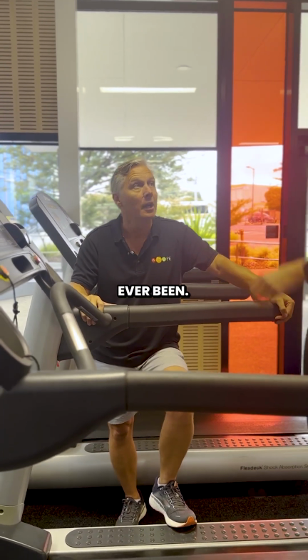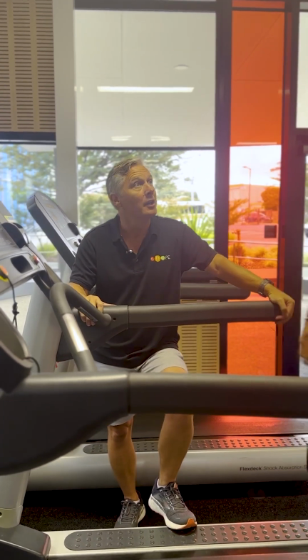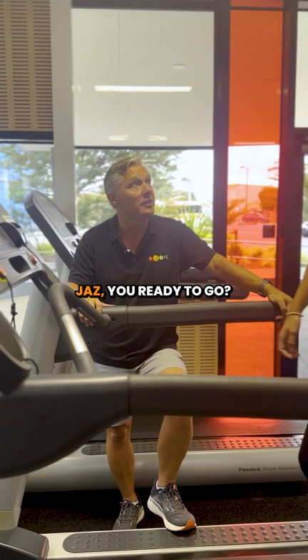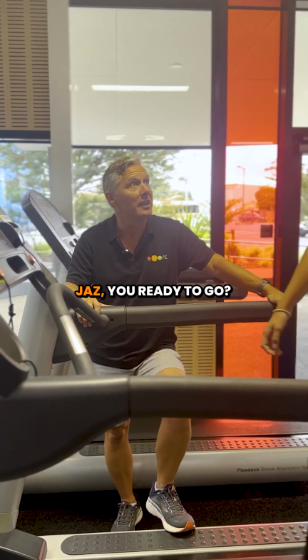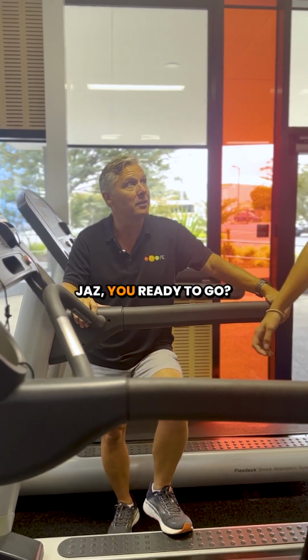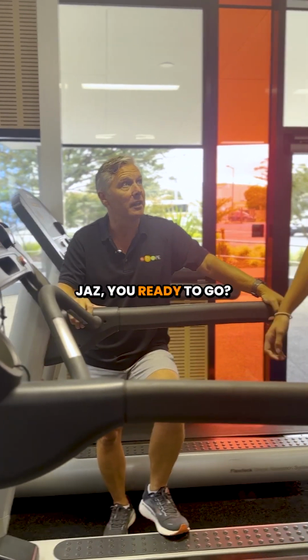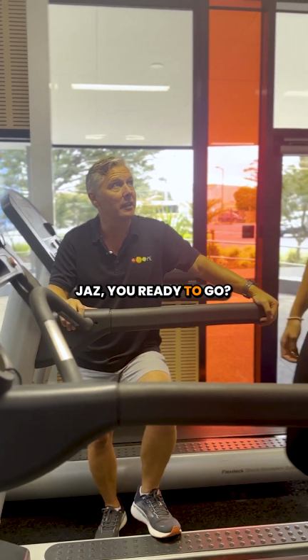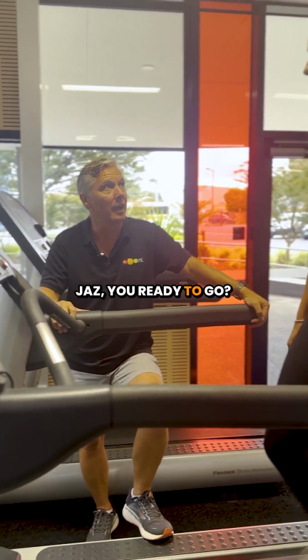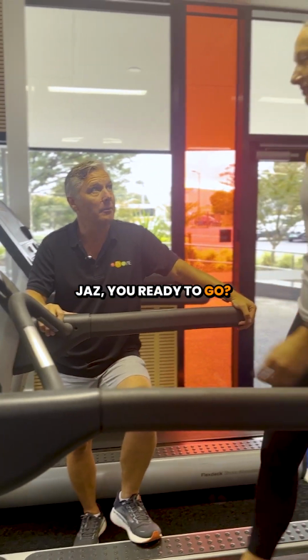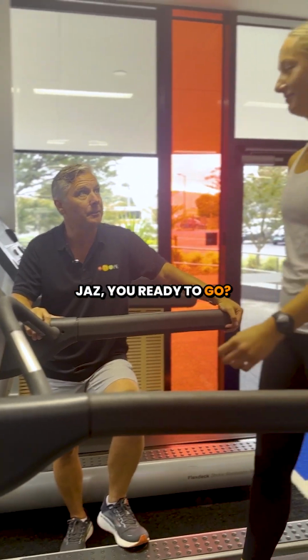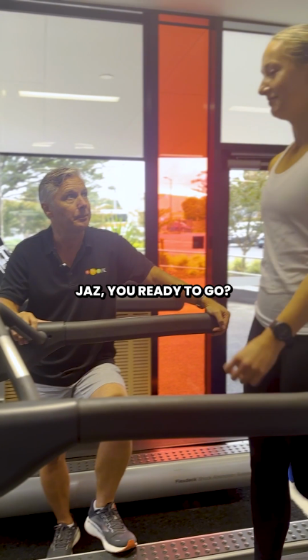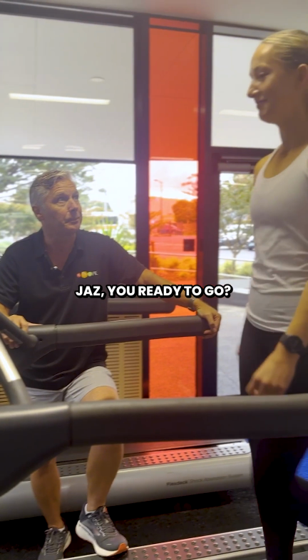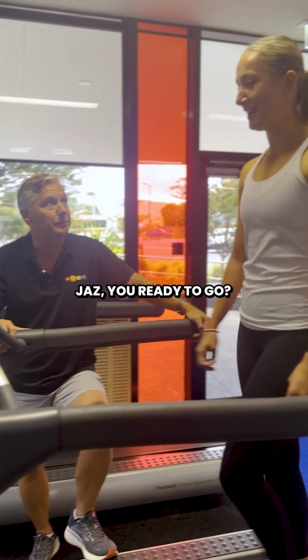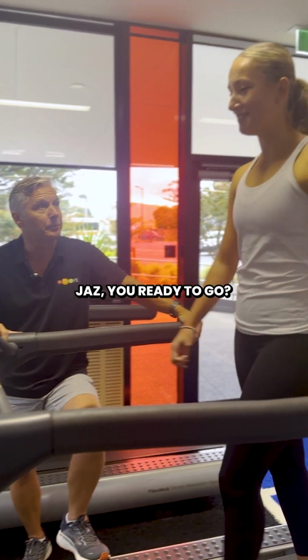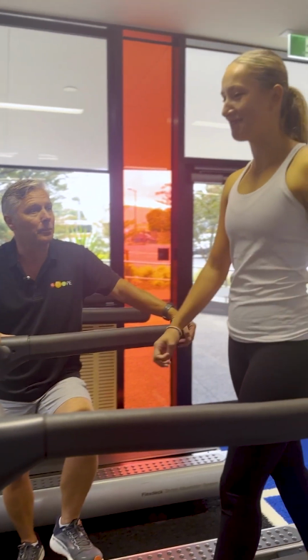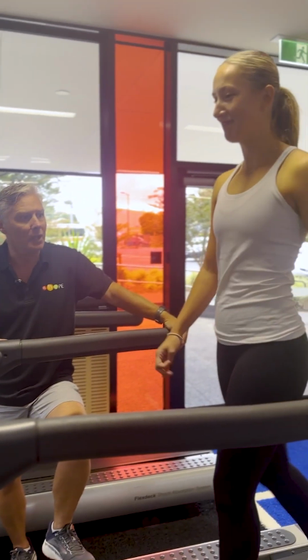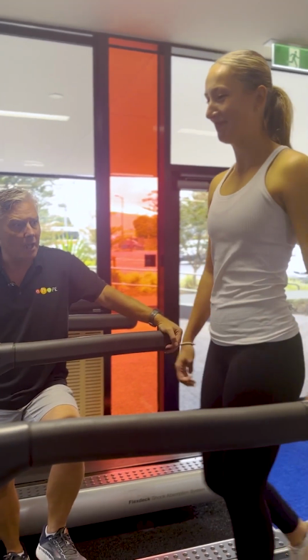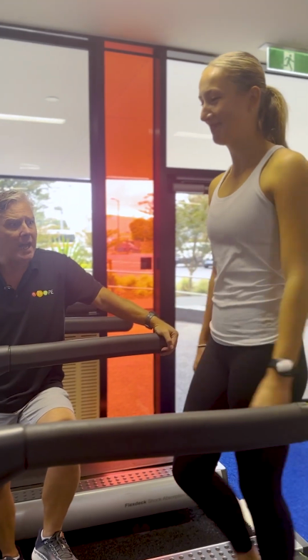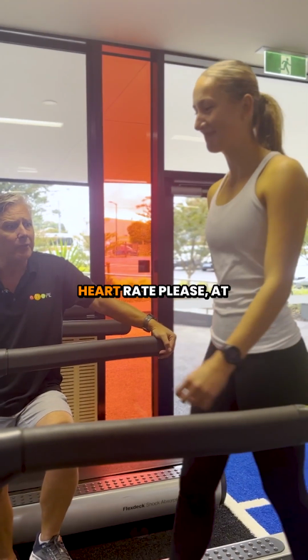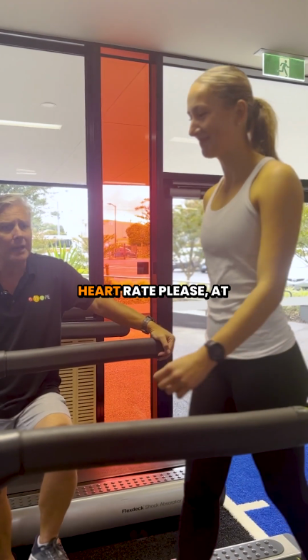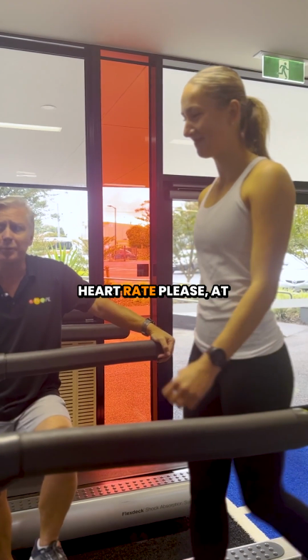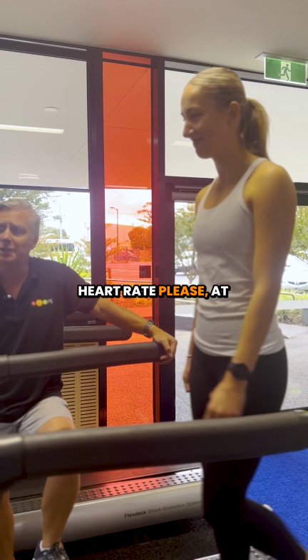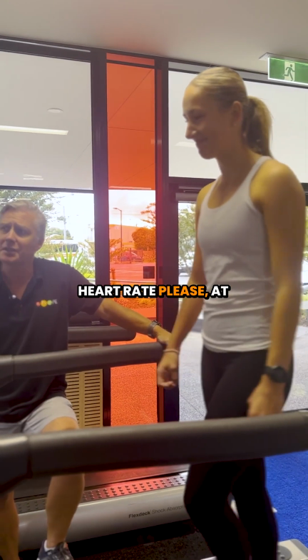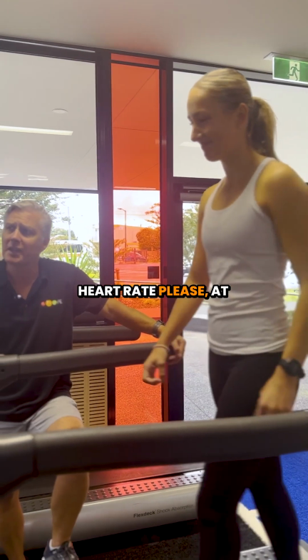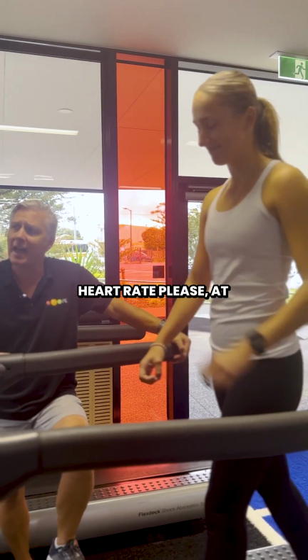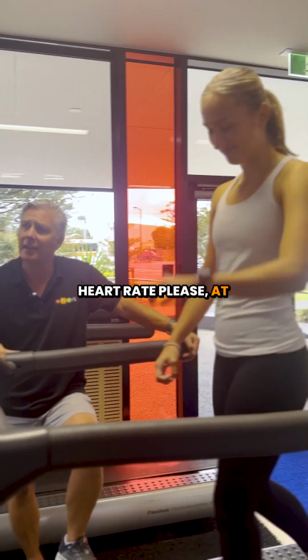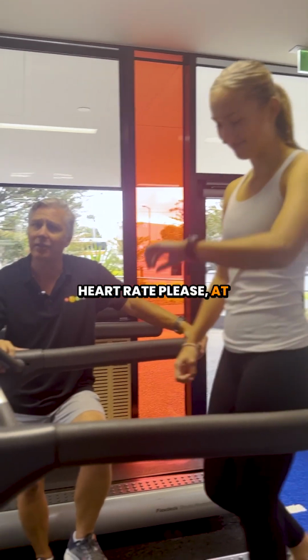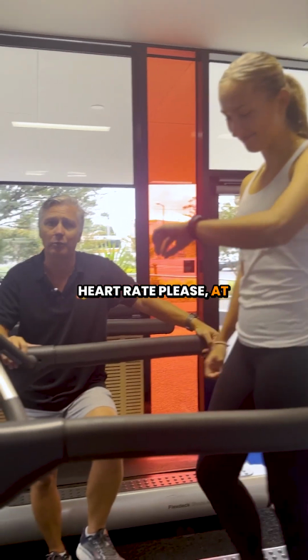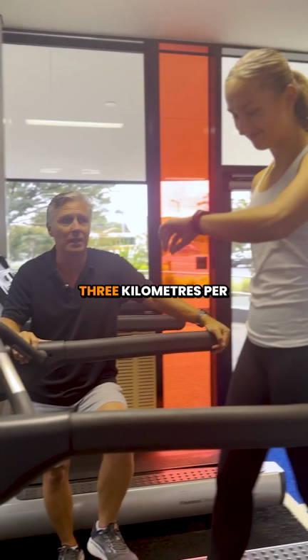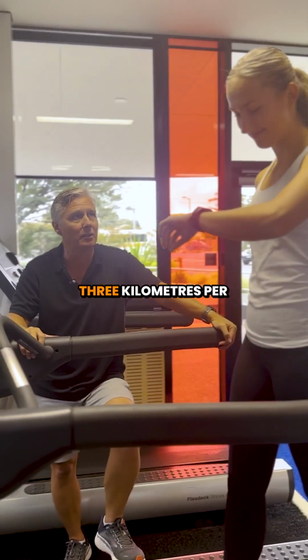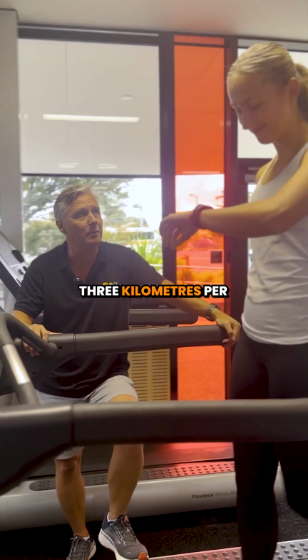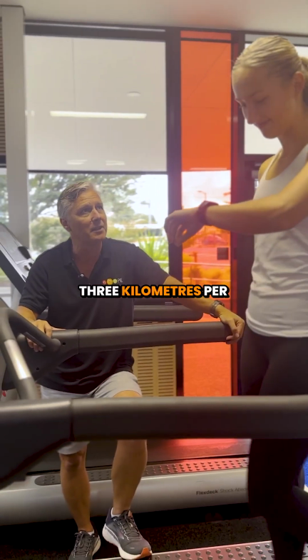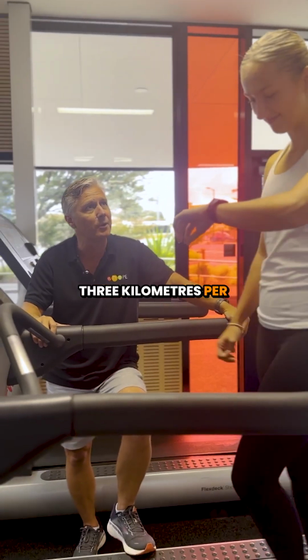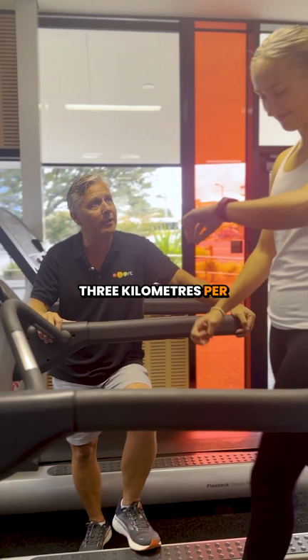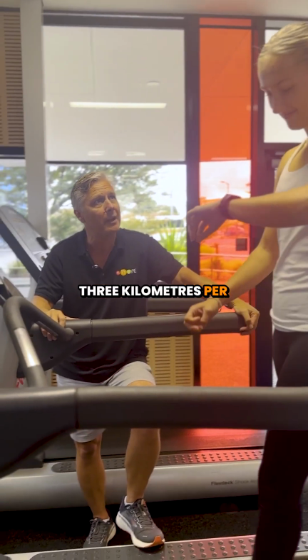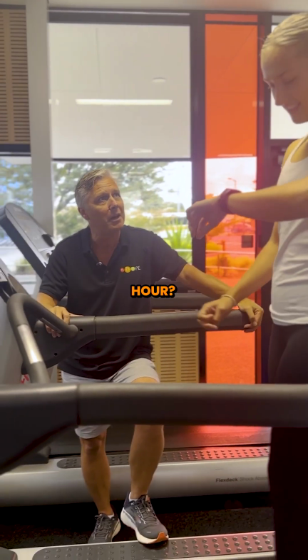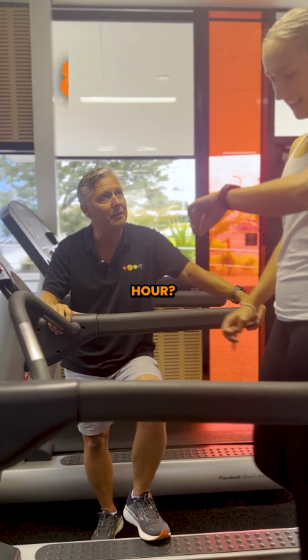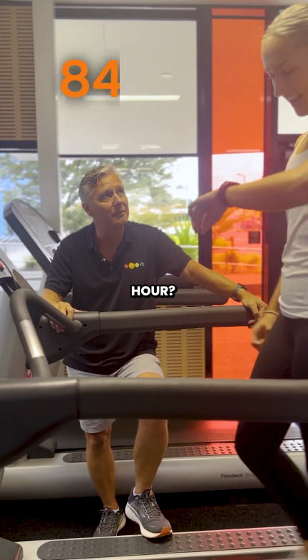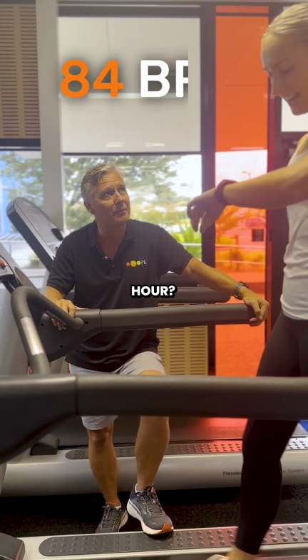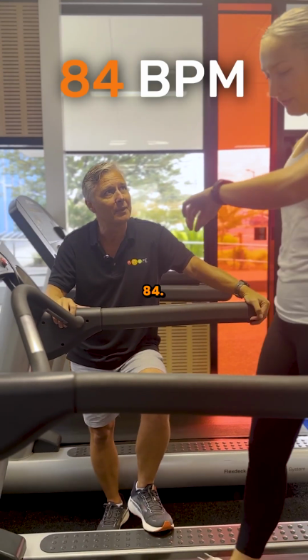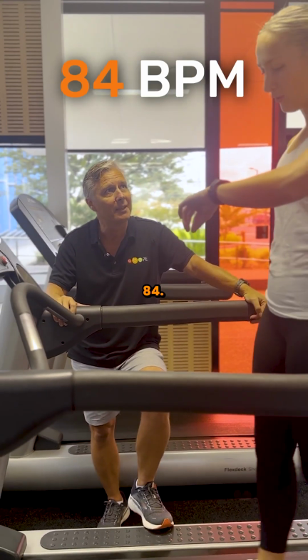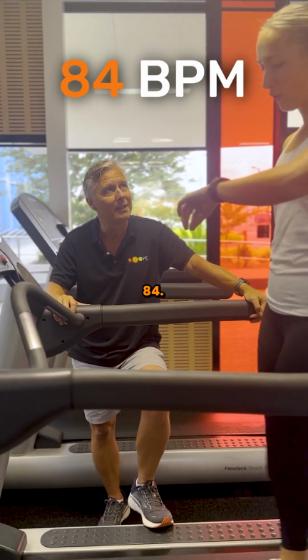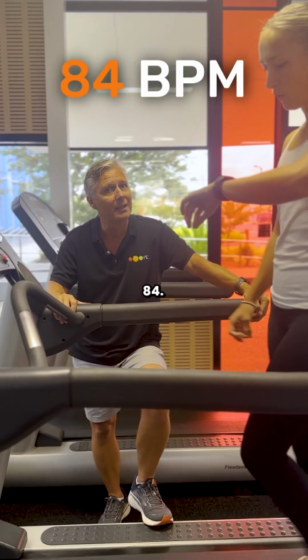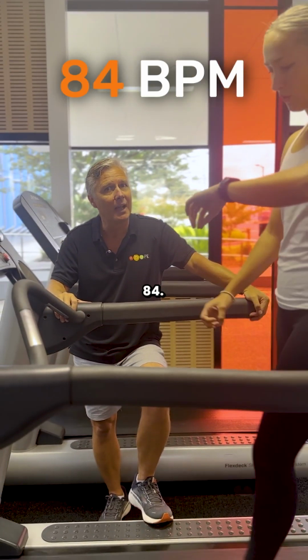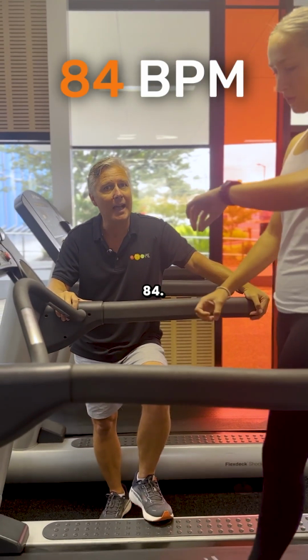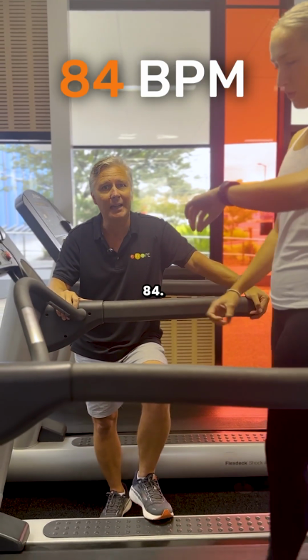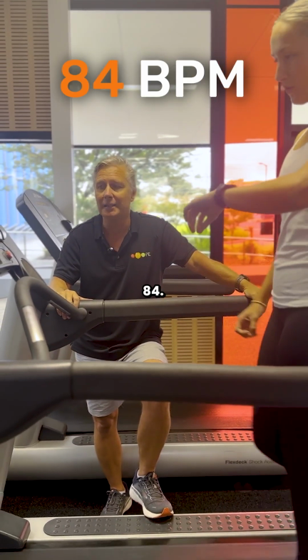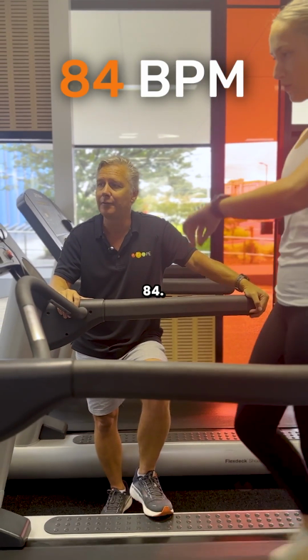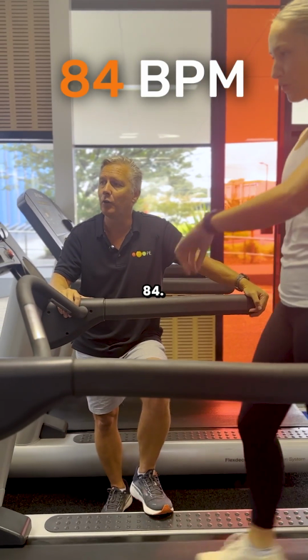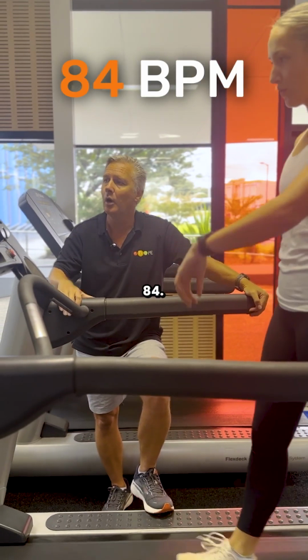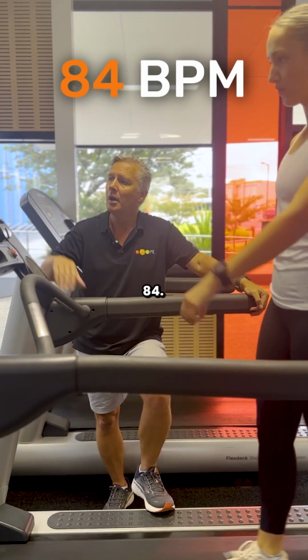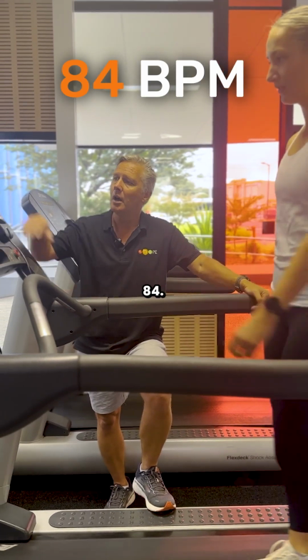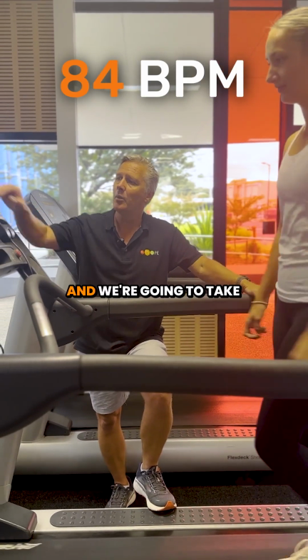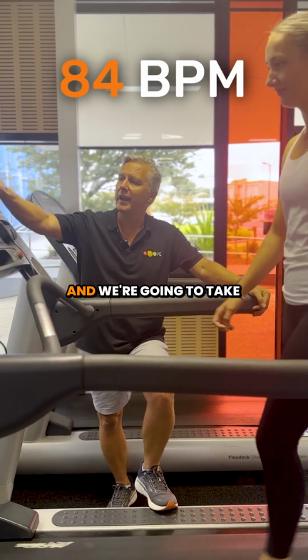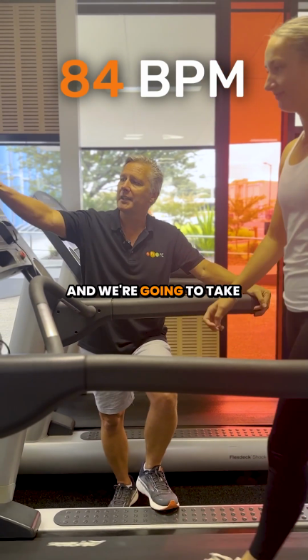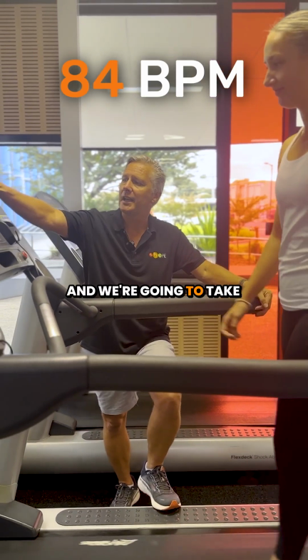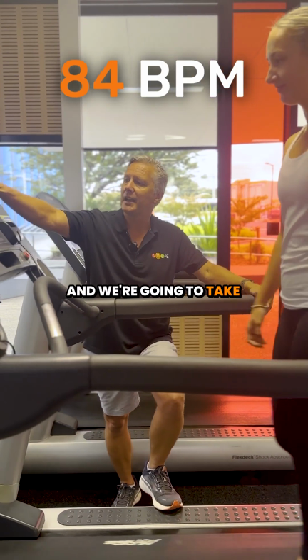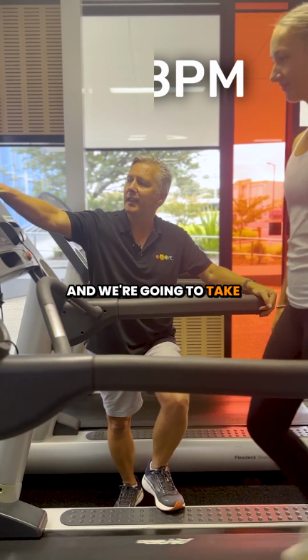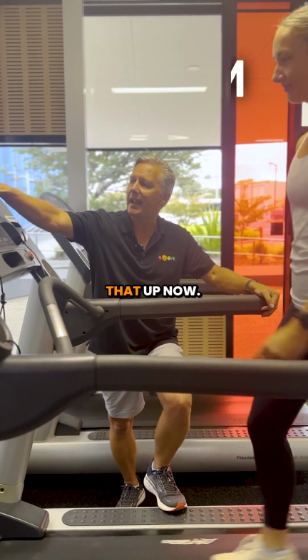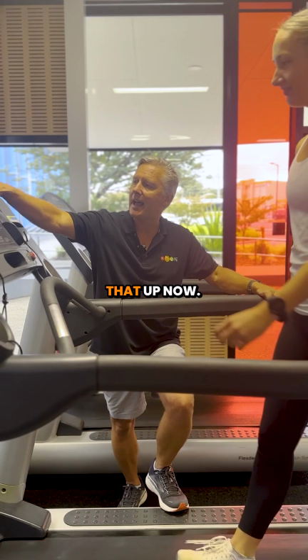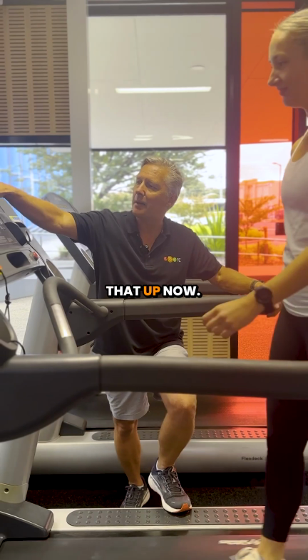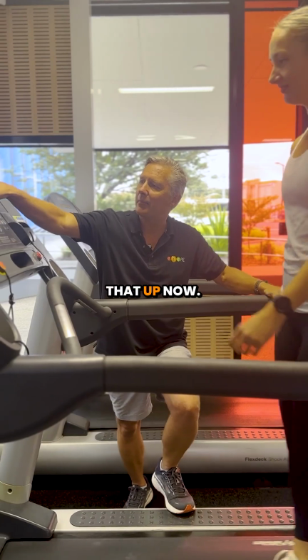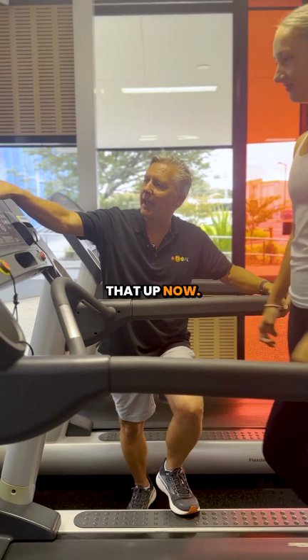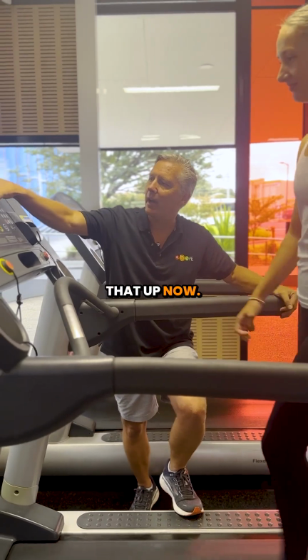Jazz, you ready to go? Heart rate please at three kilometres per hour? 84. 84 — and we're going to take that up now.